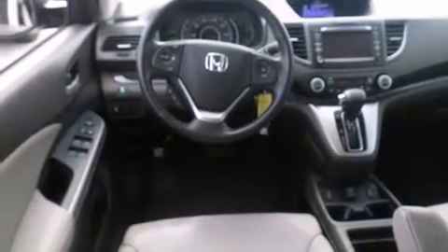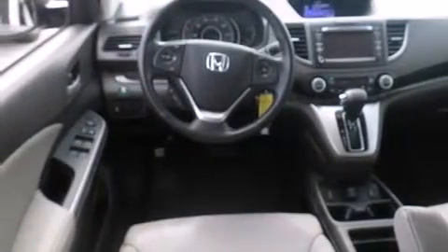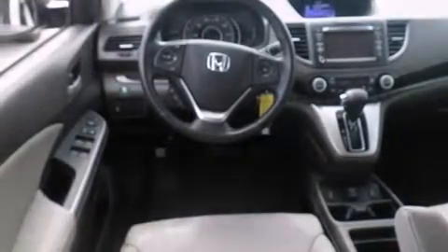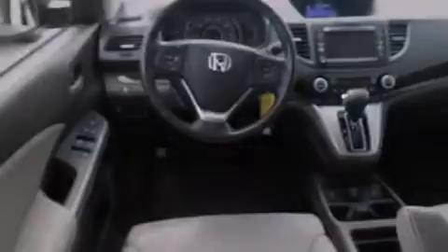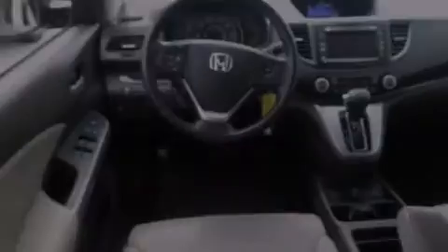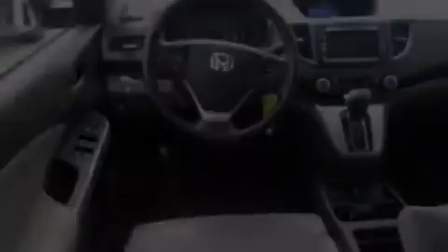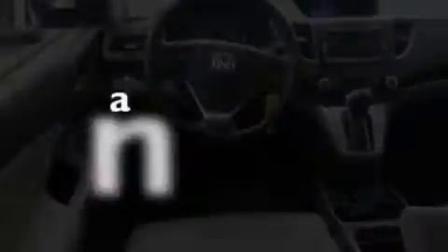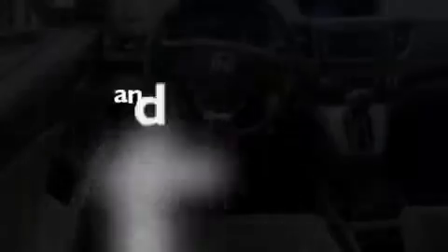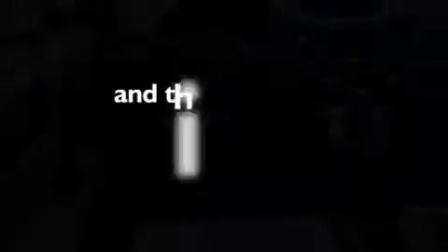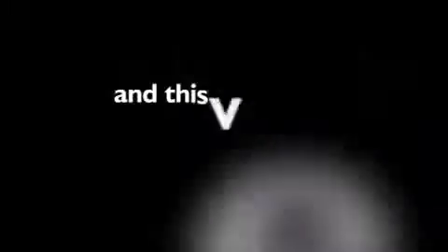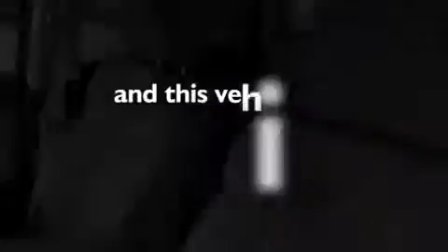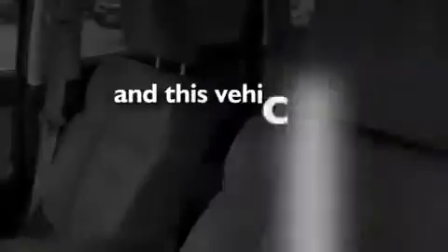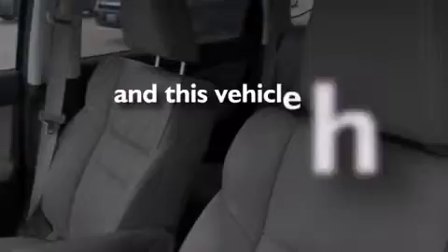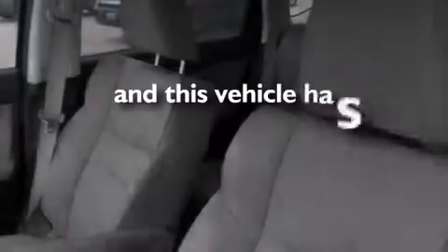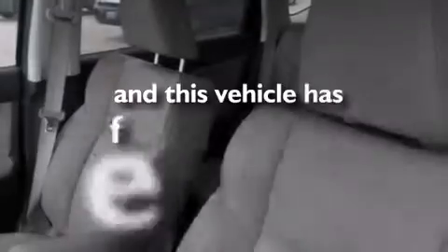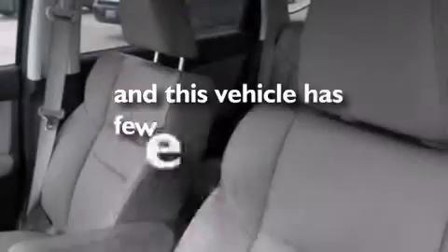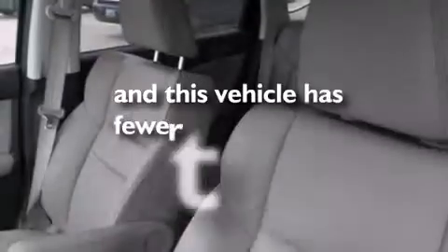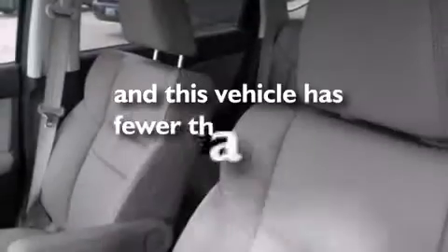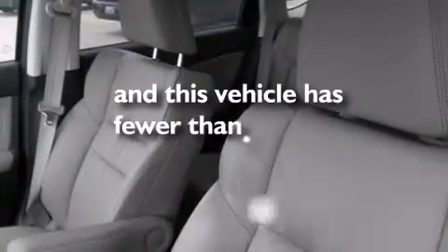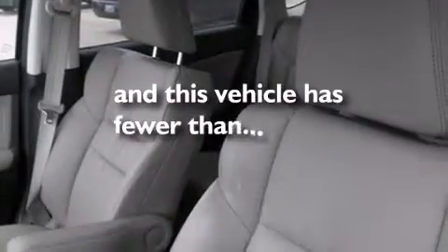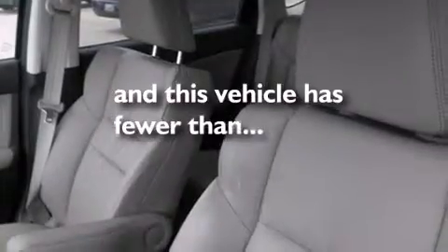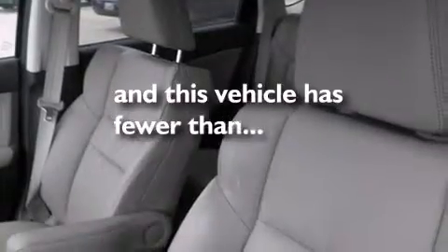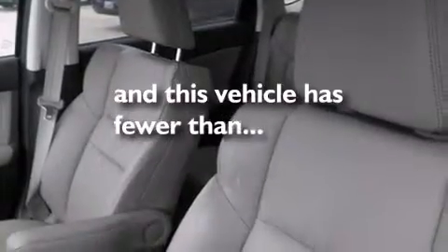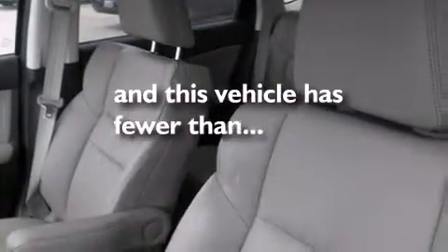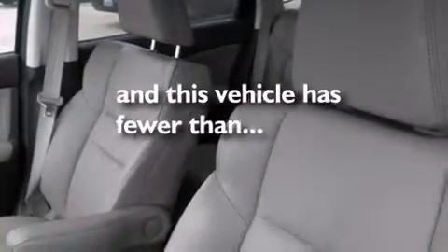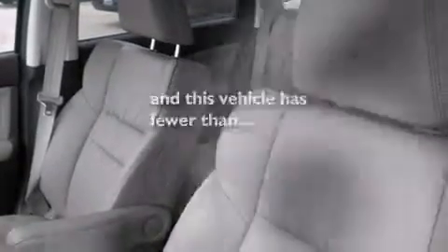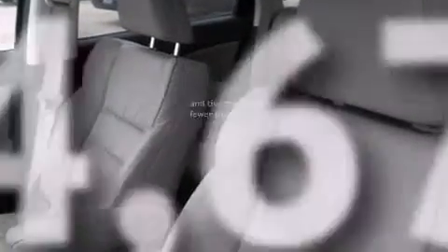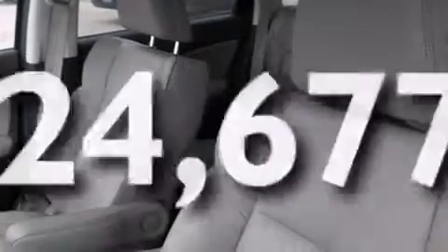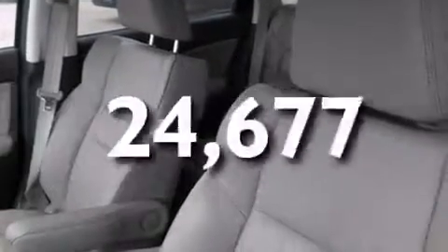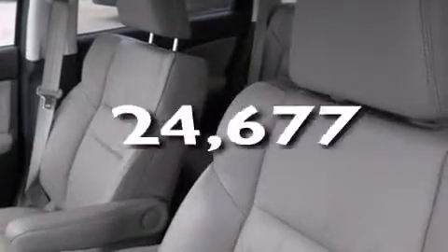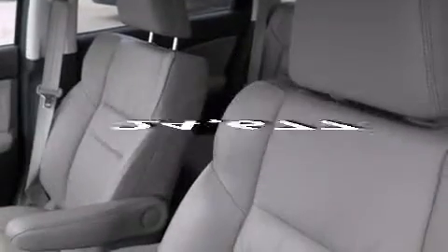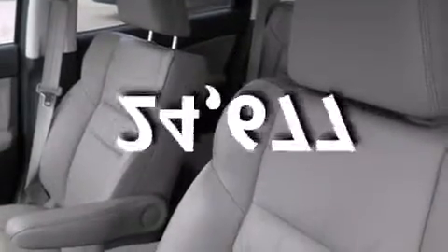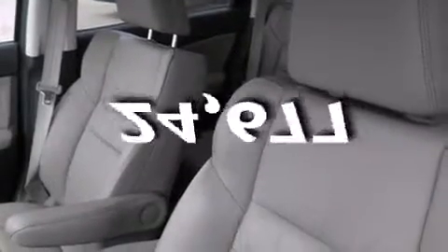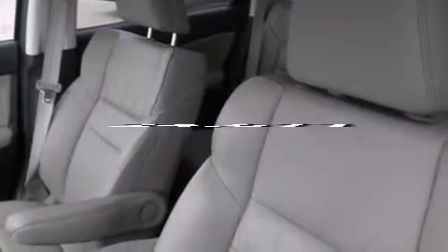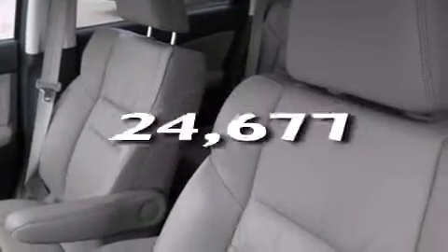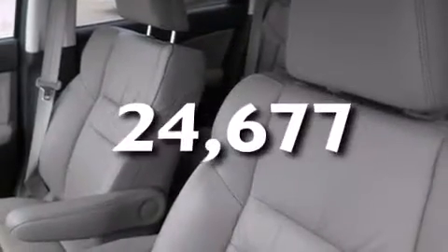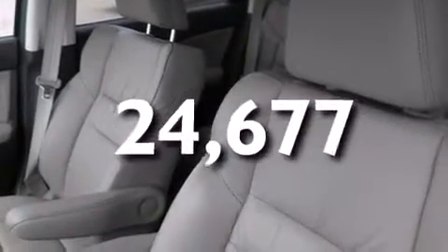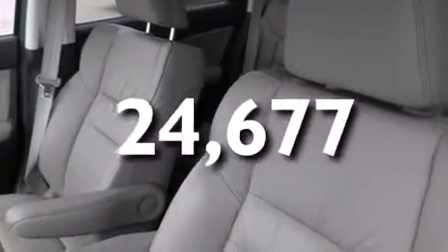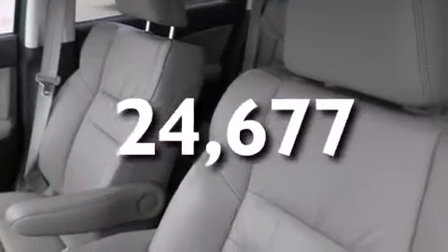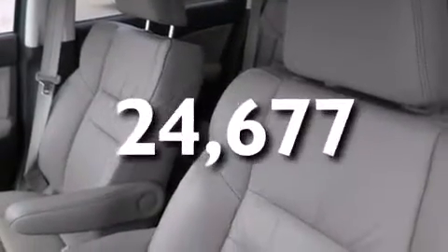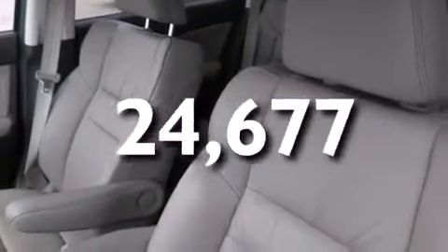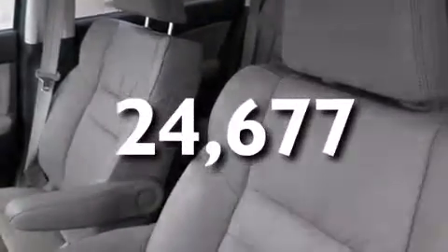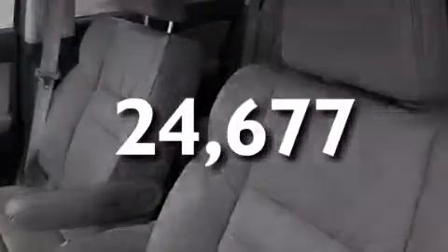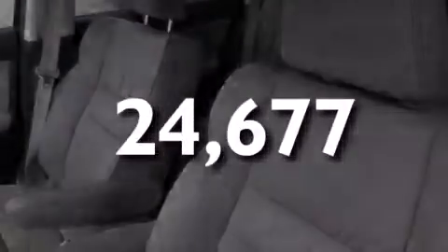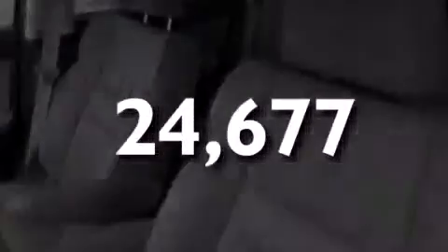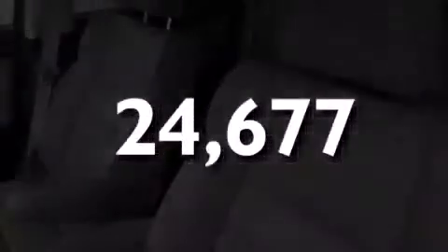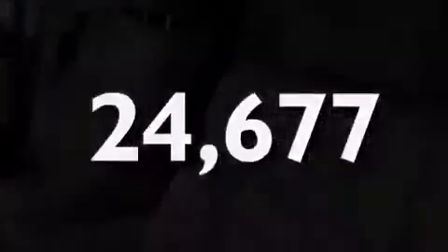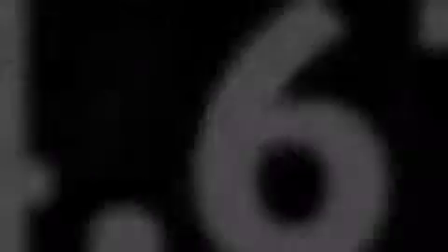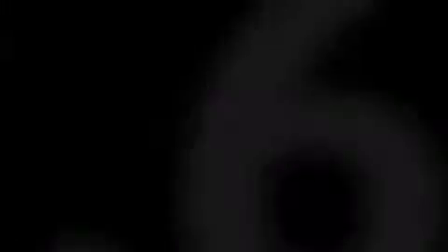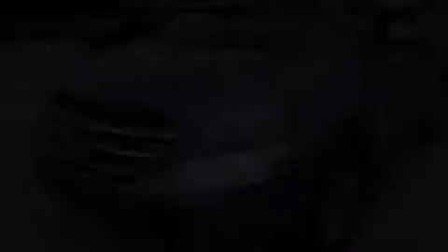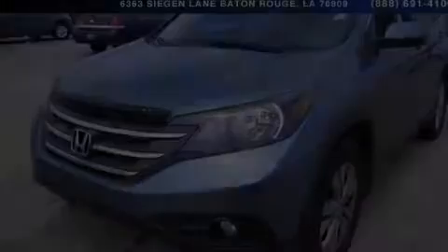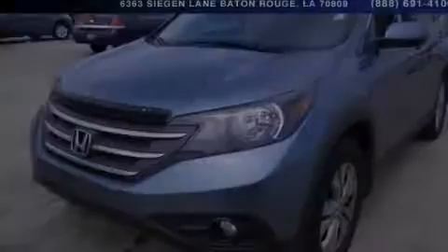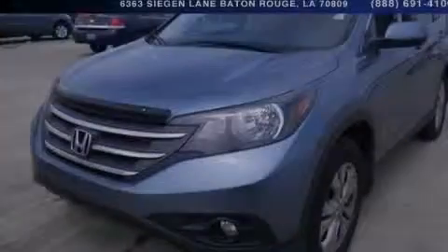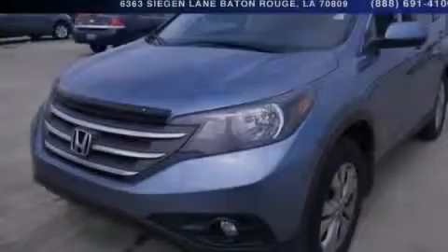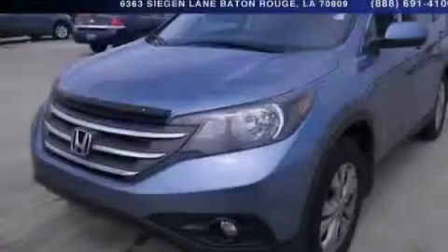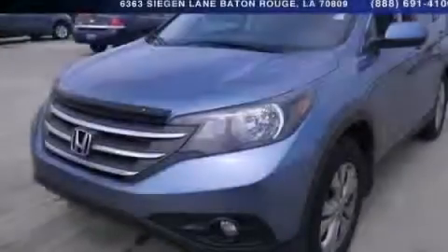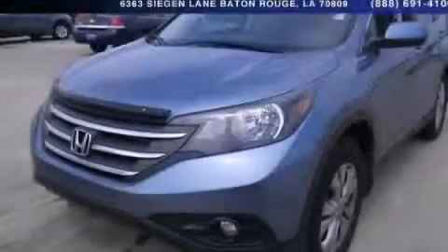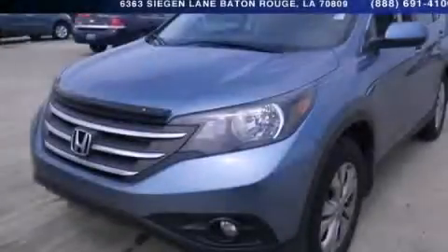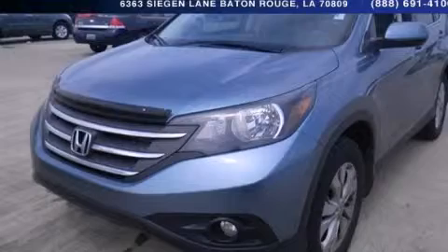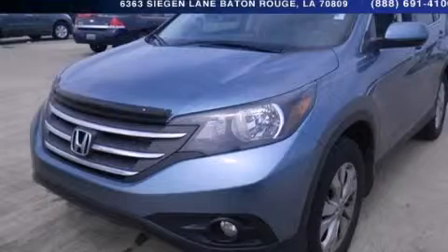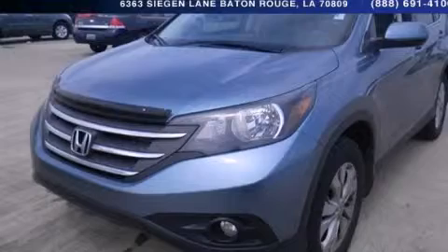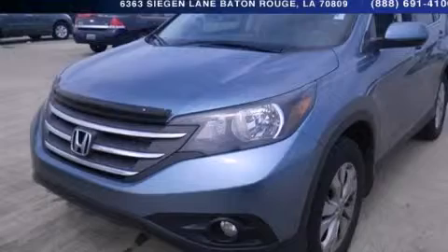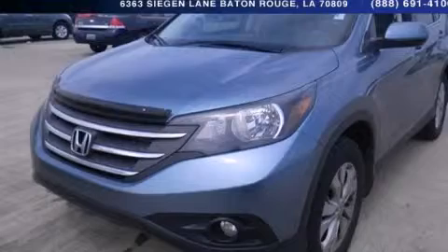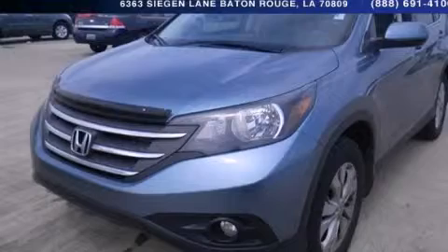This vehicle has fewer than 25,000 miles on the odometer. Stop by today and test drive this automobile for yourself.